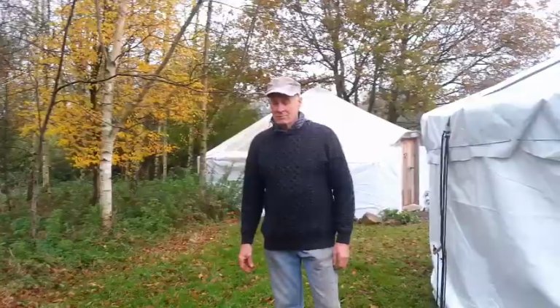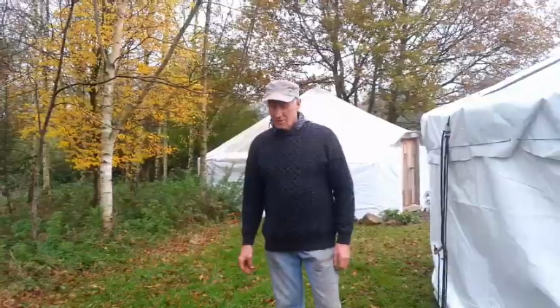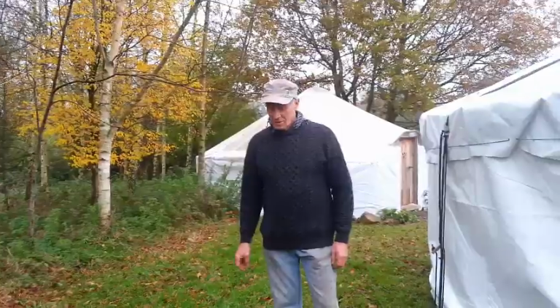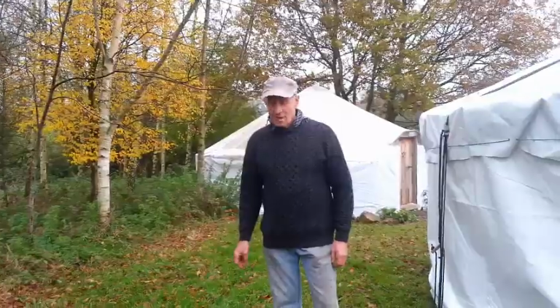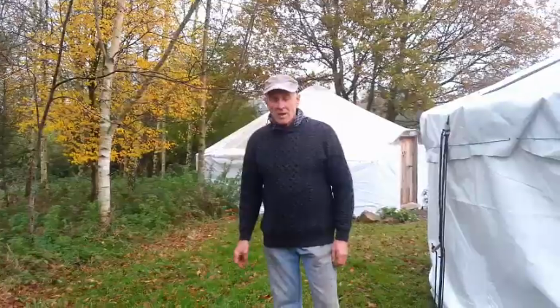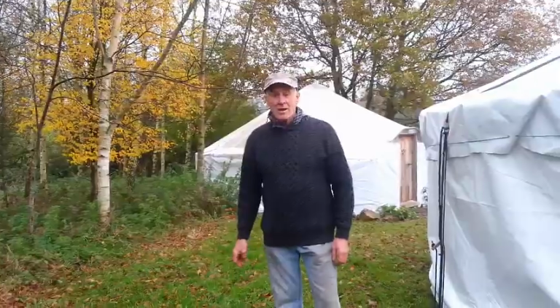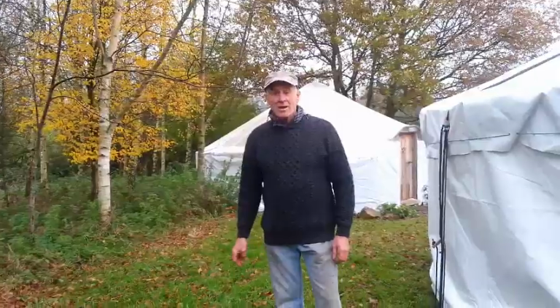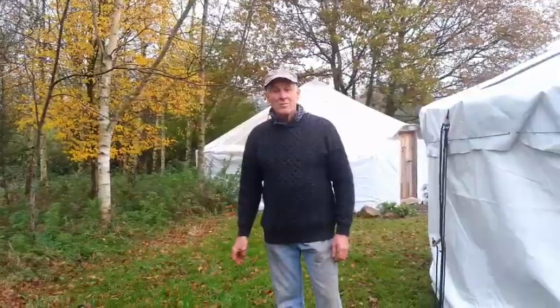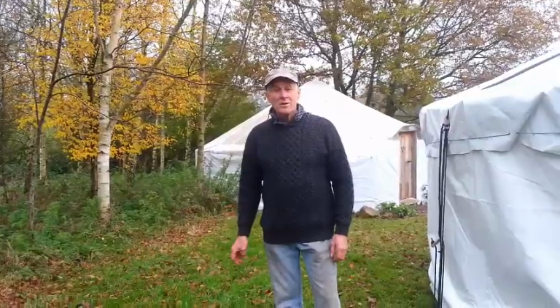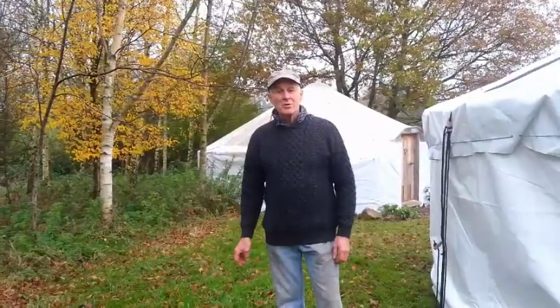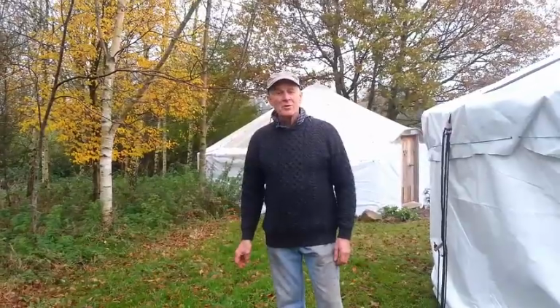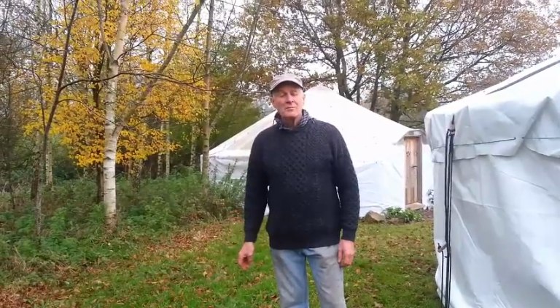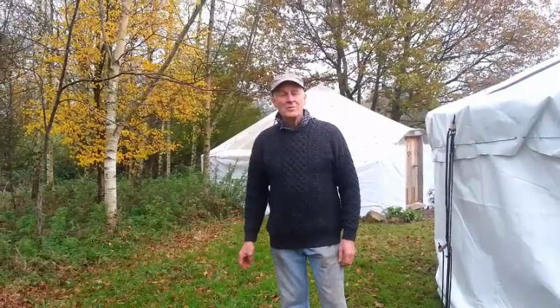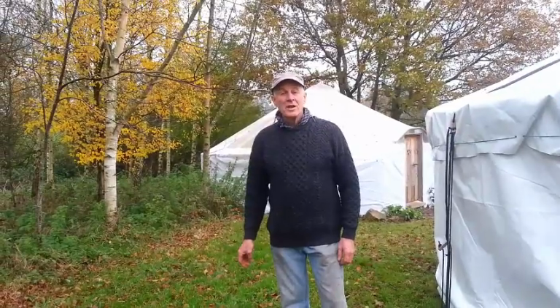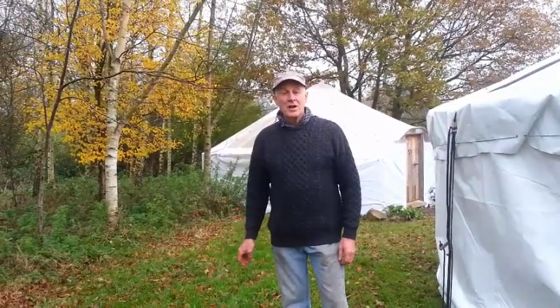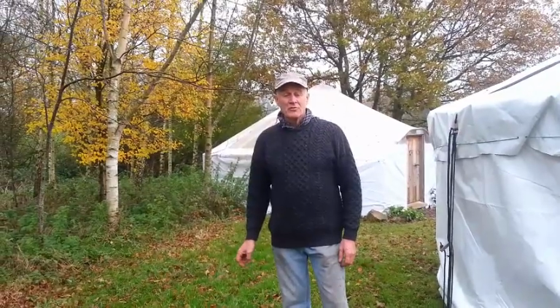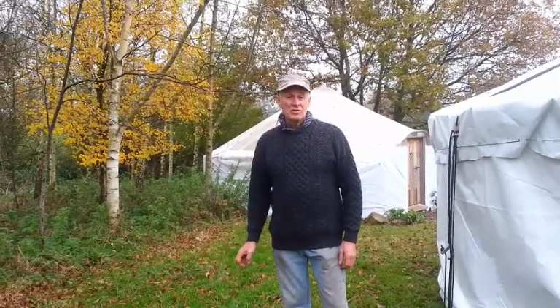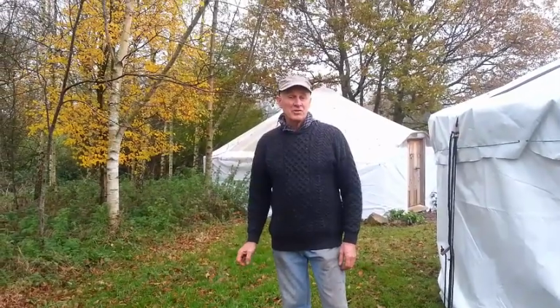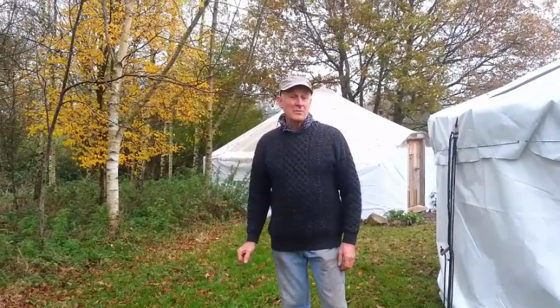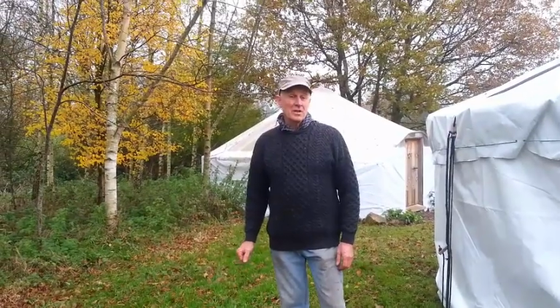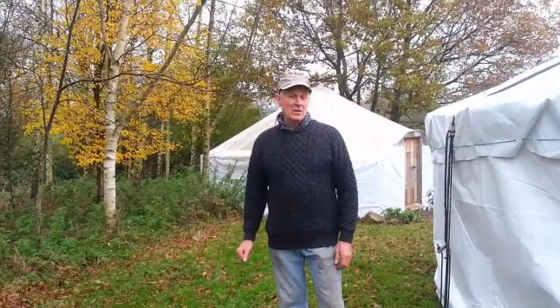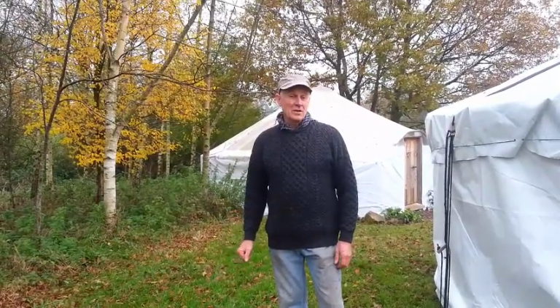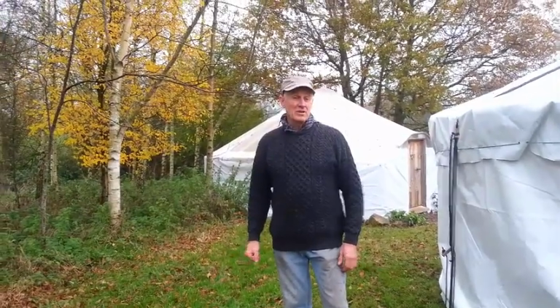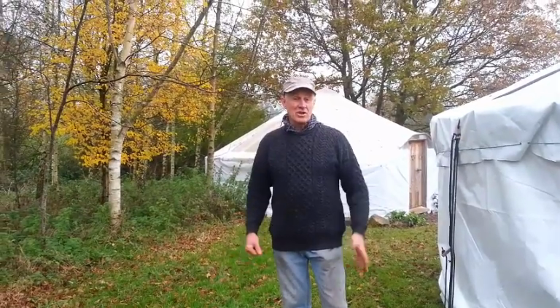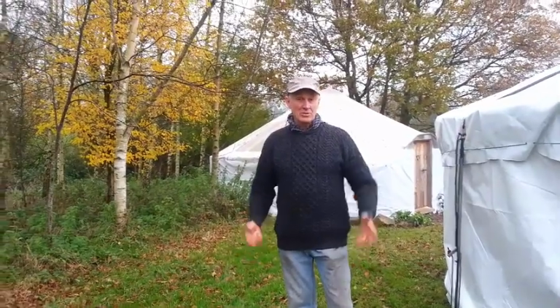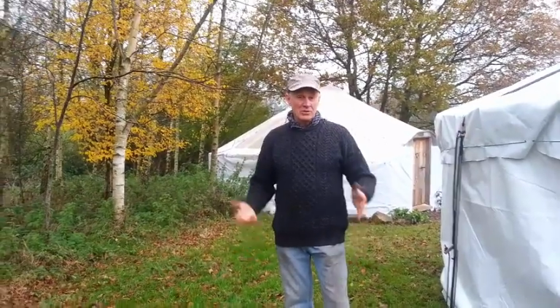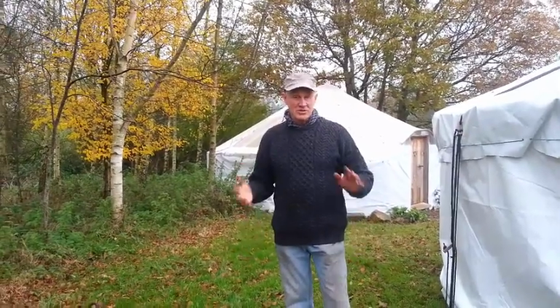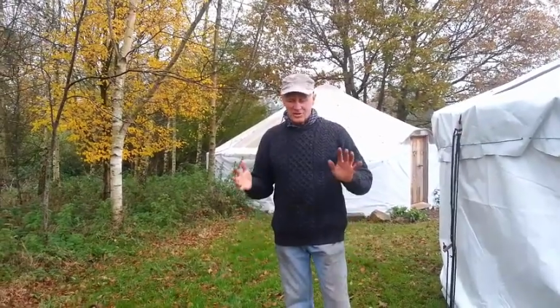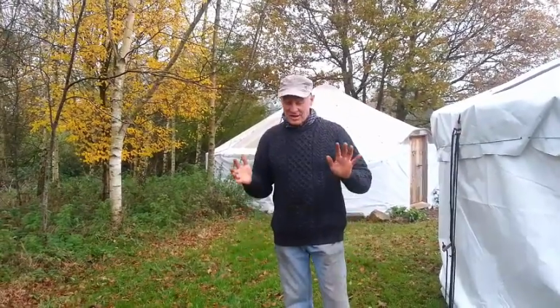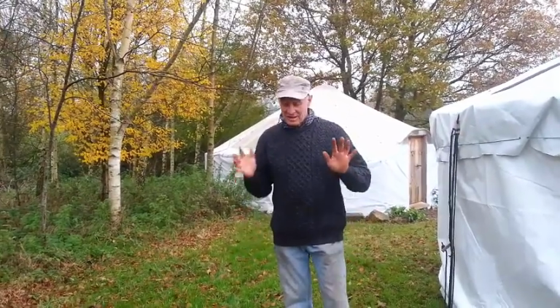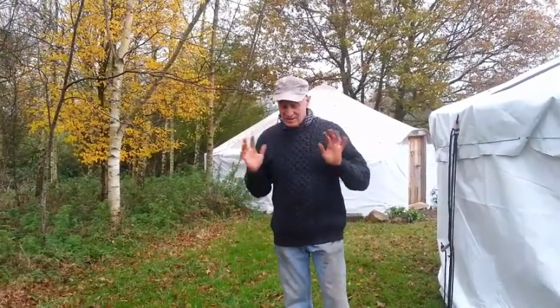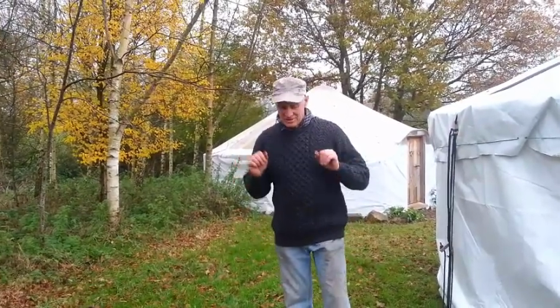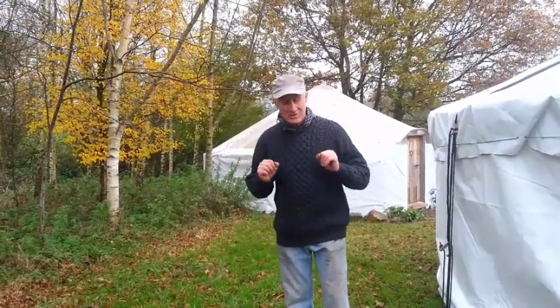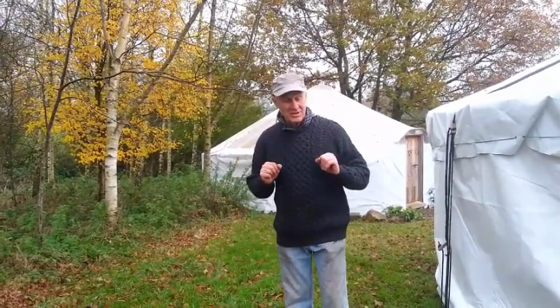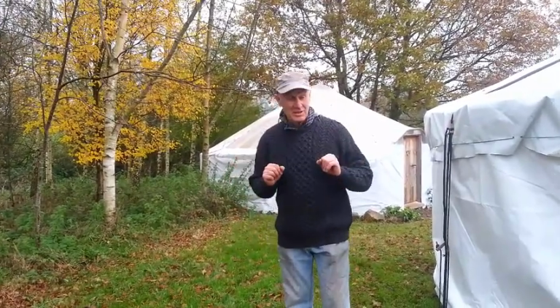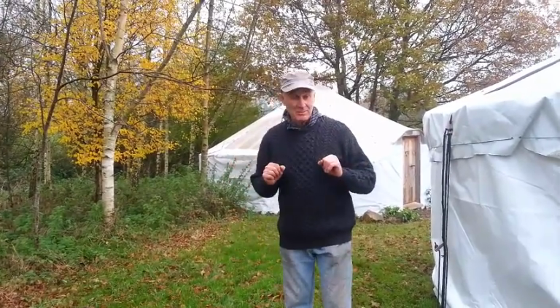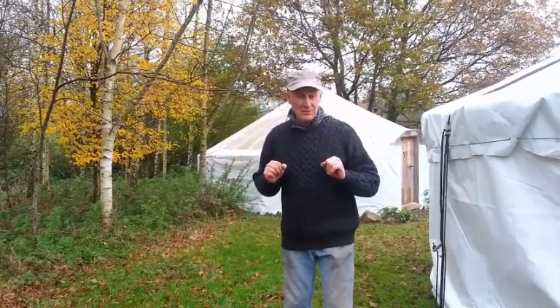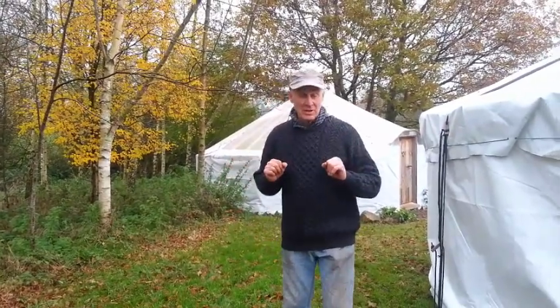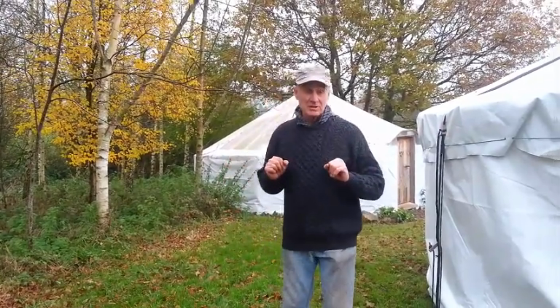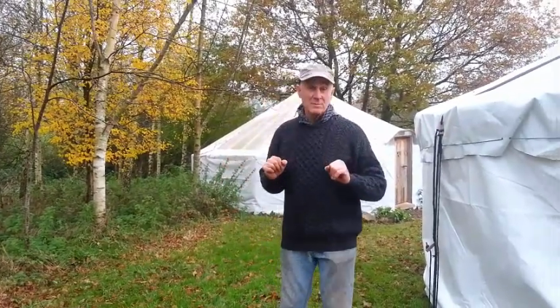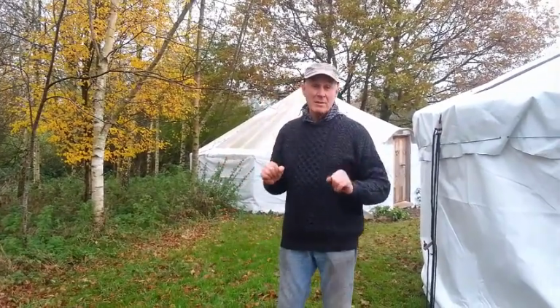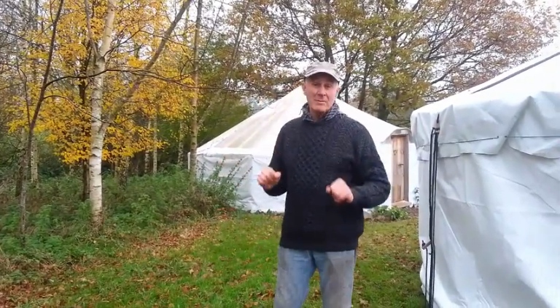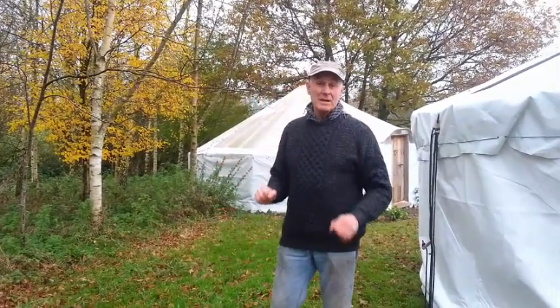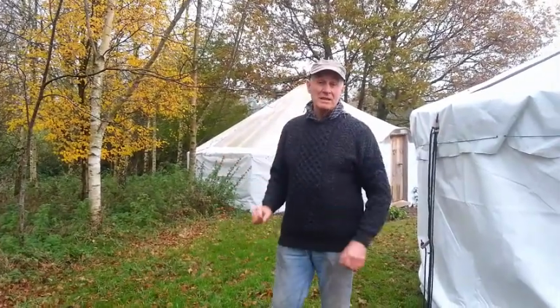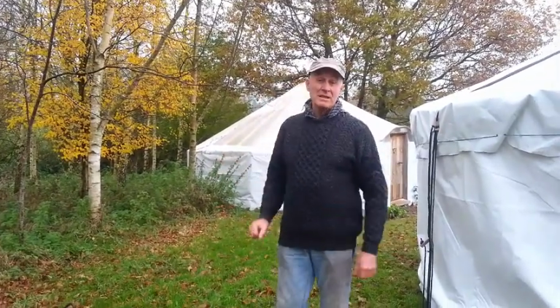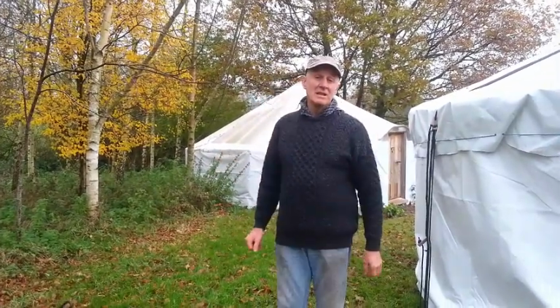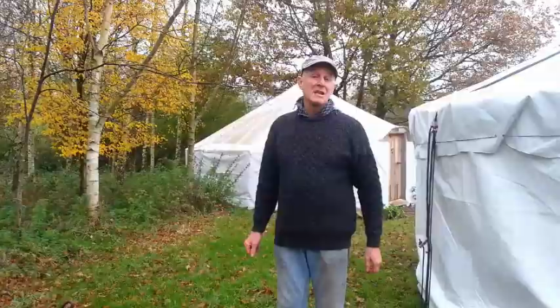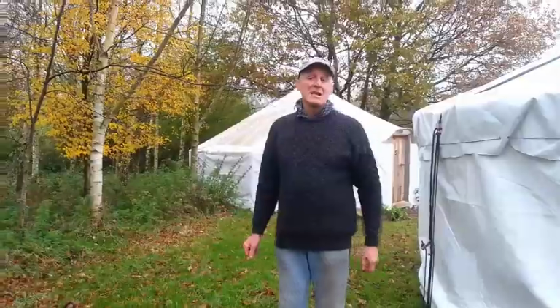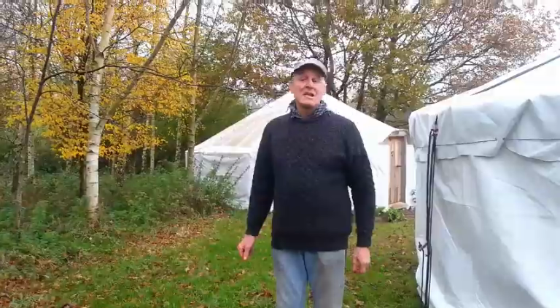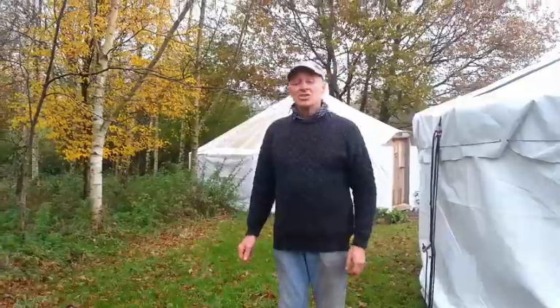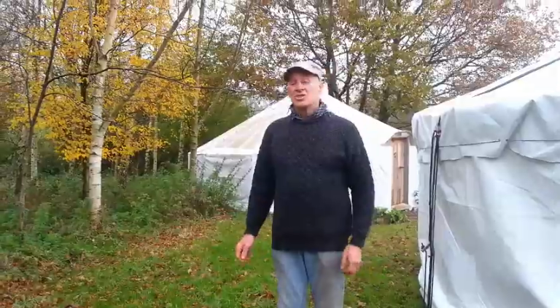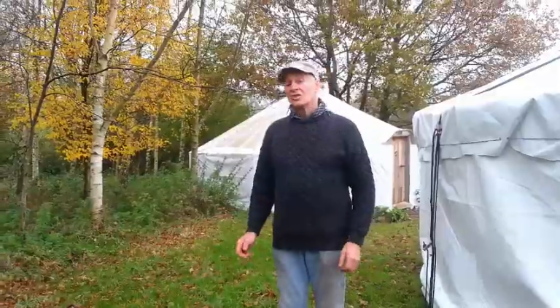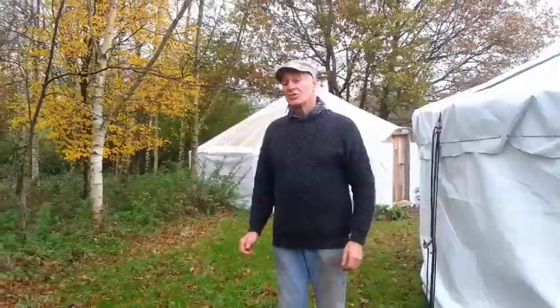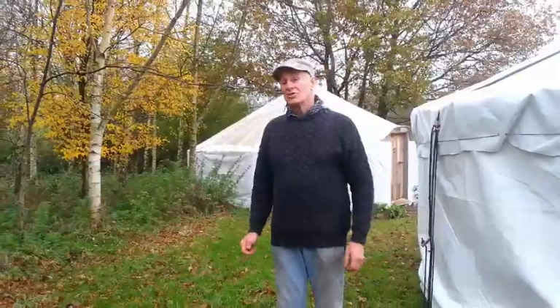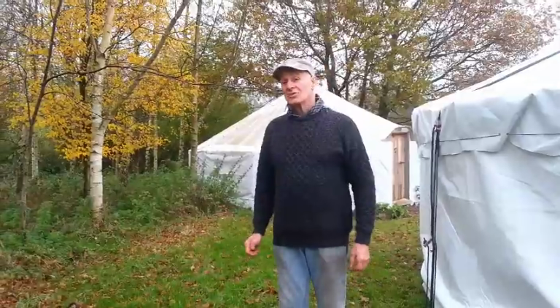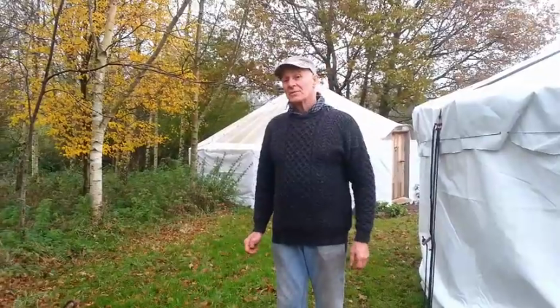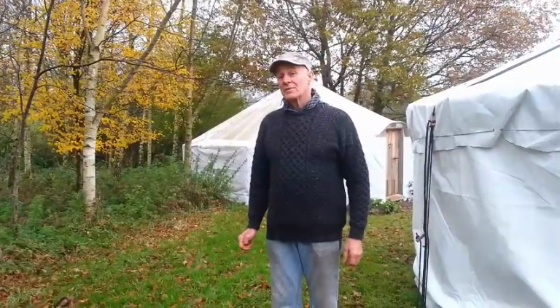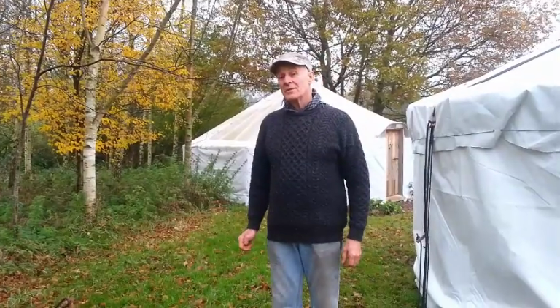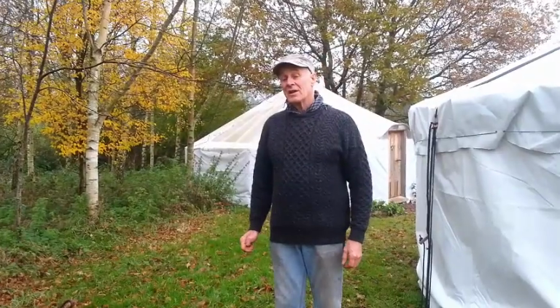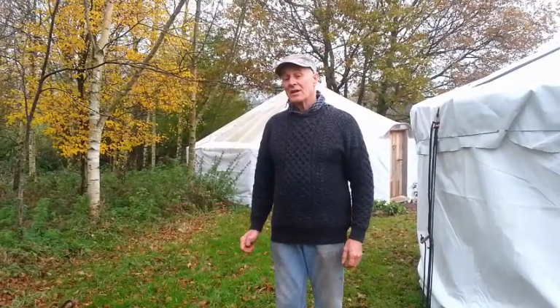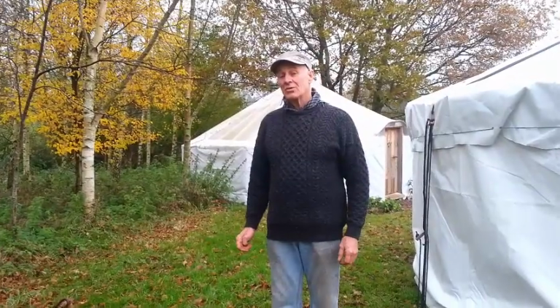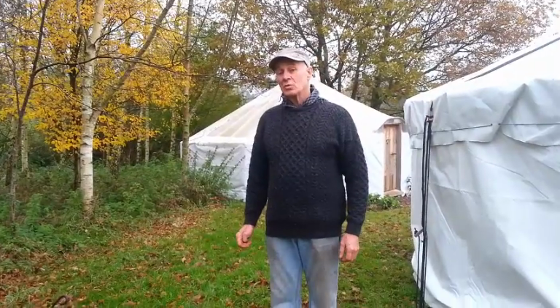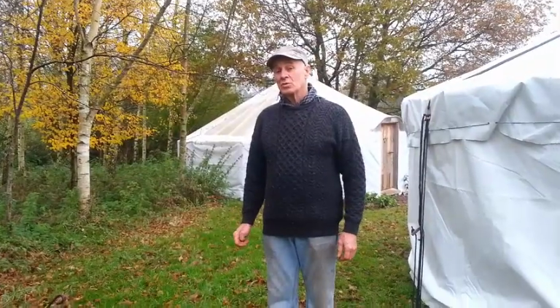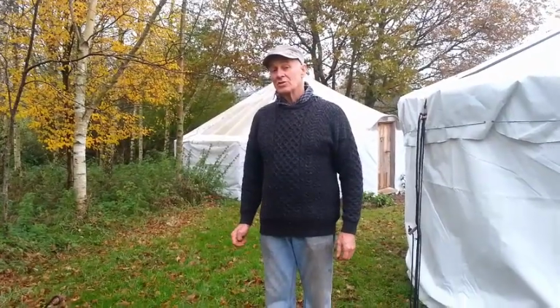Hi people, I've got something I'd like to share with you today. It's about making shelters out in the woods.